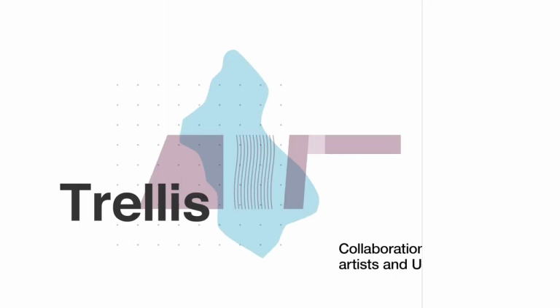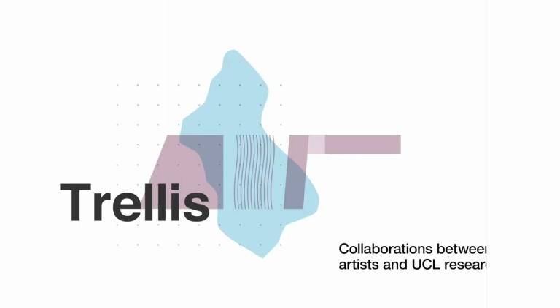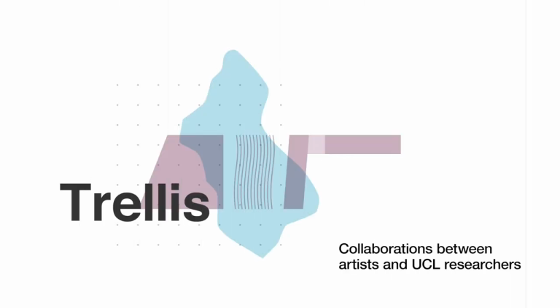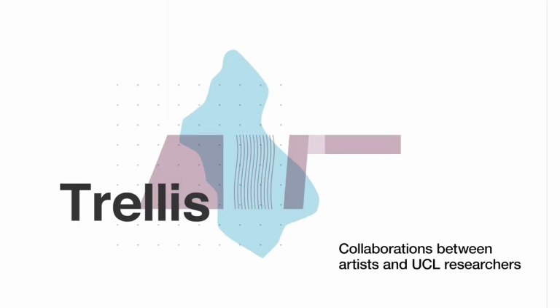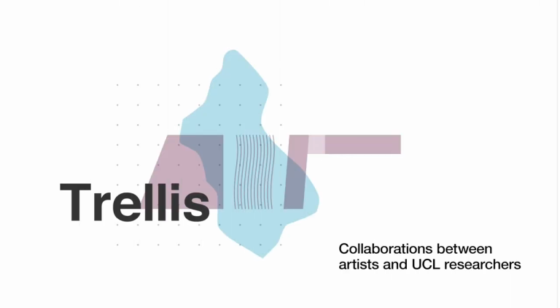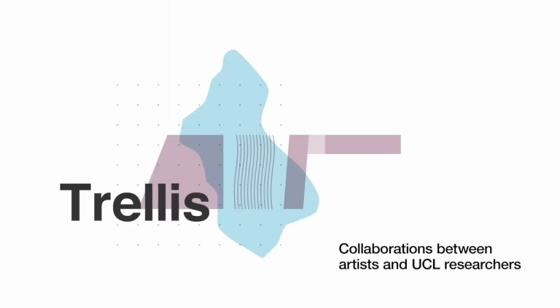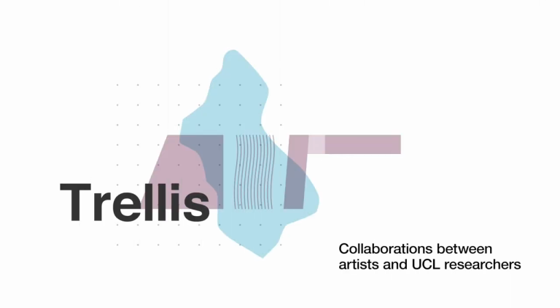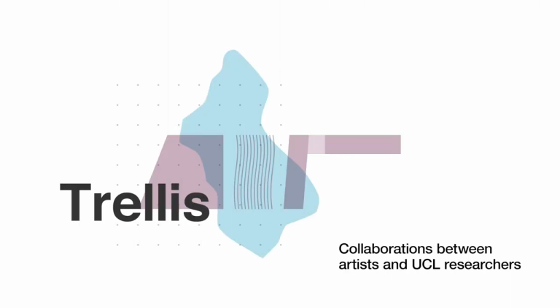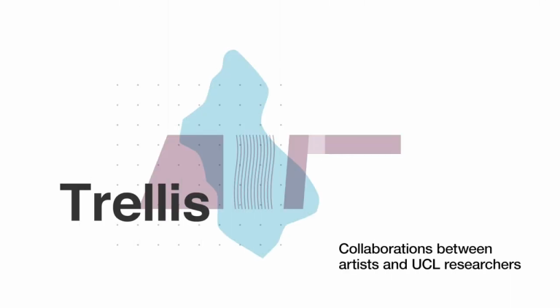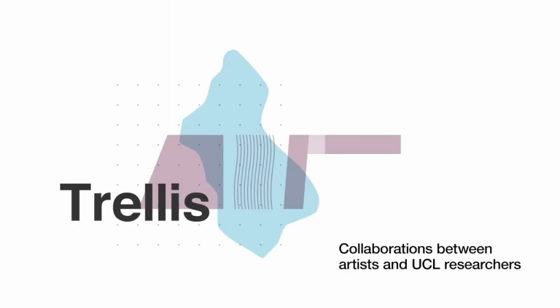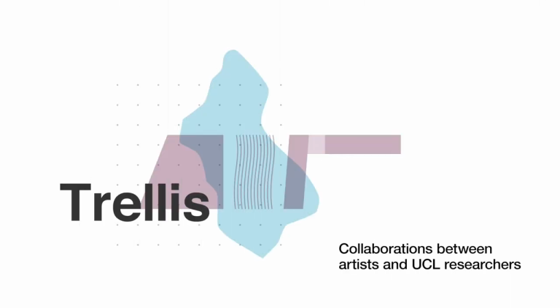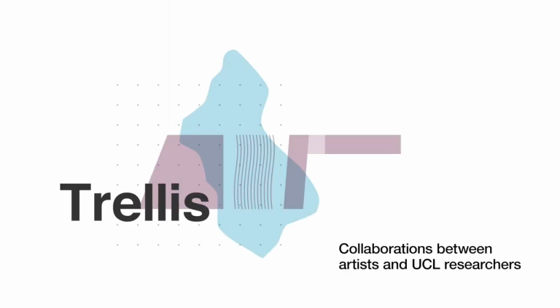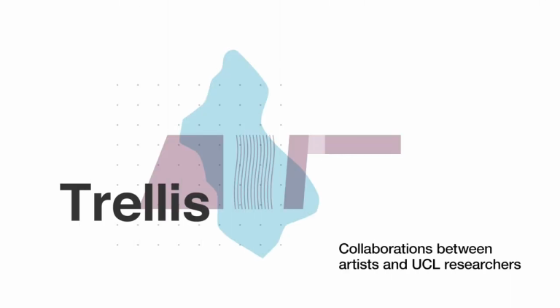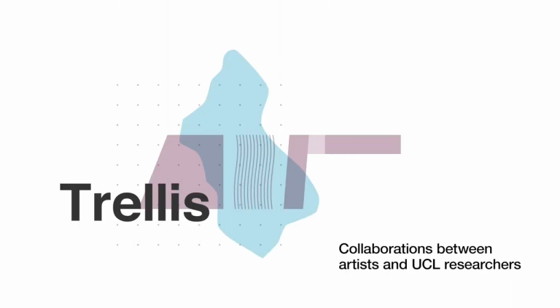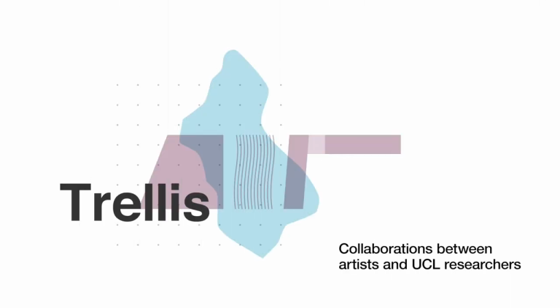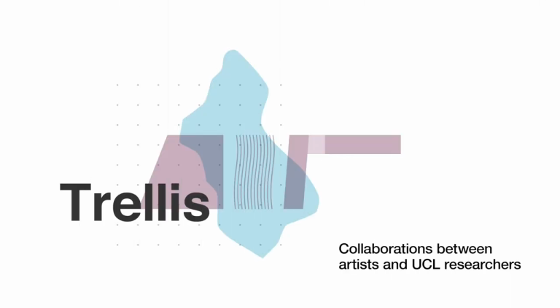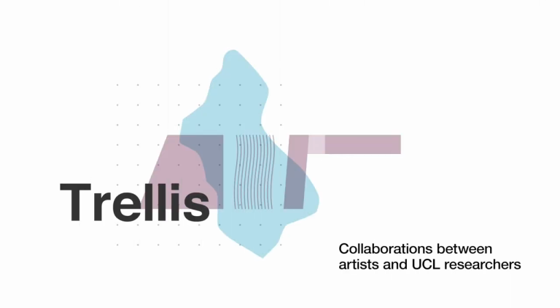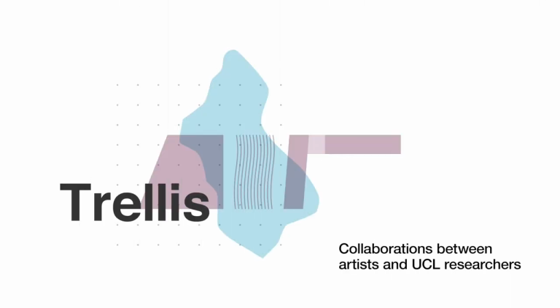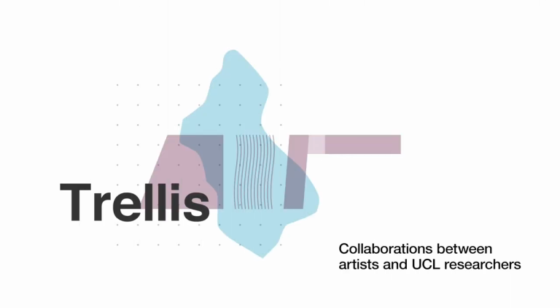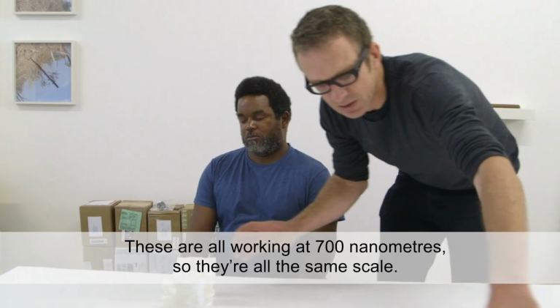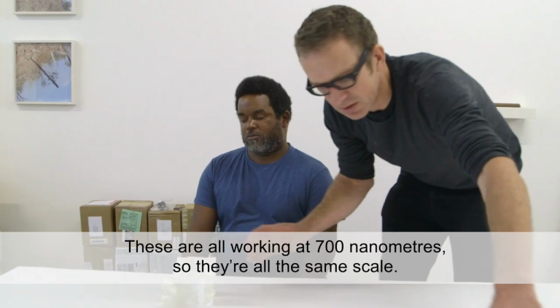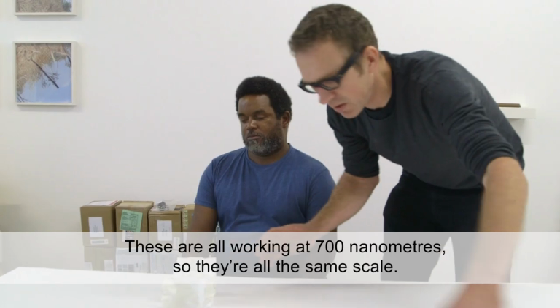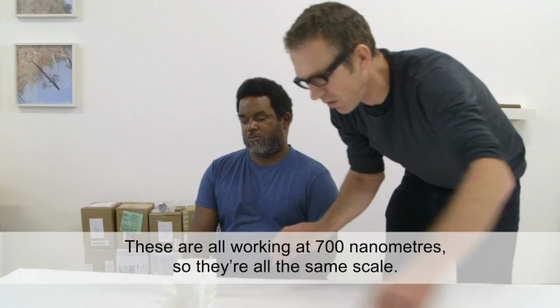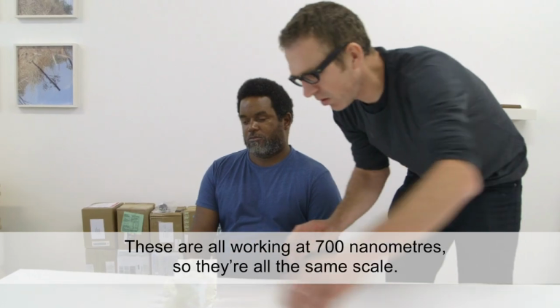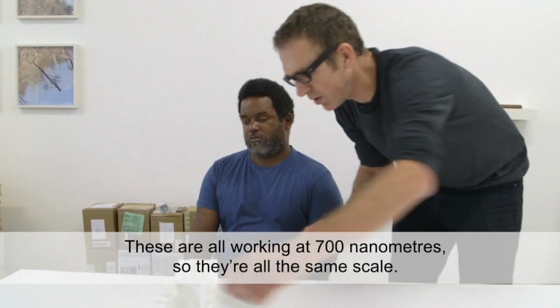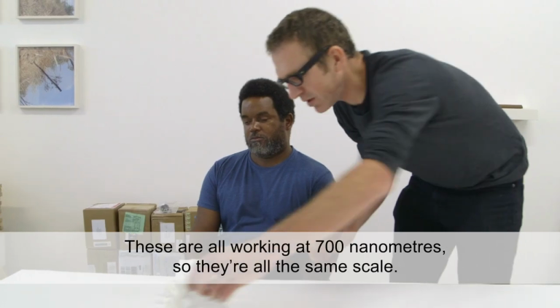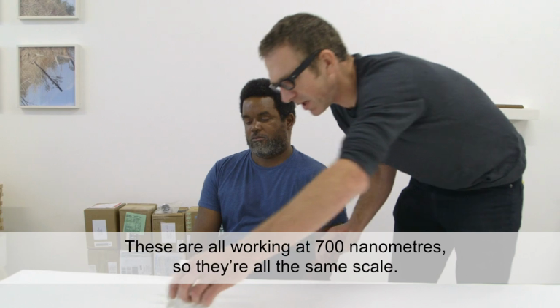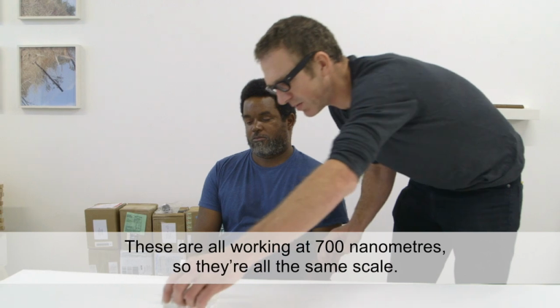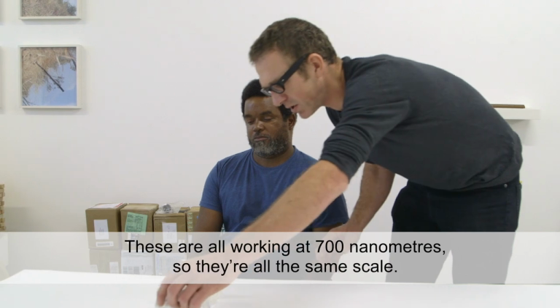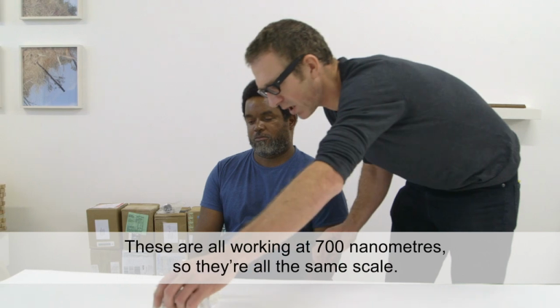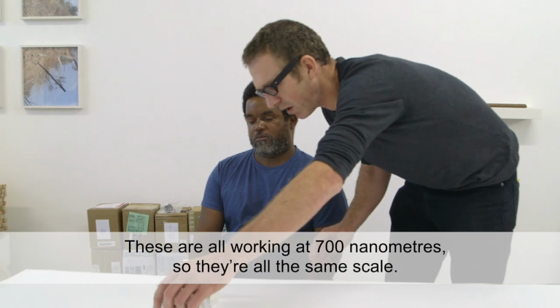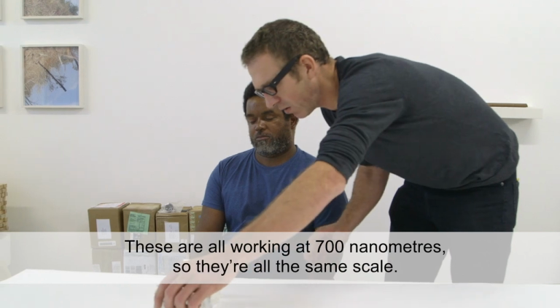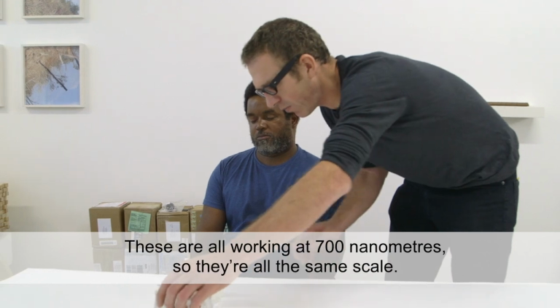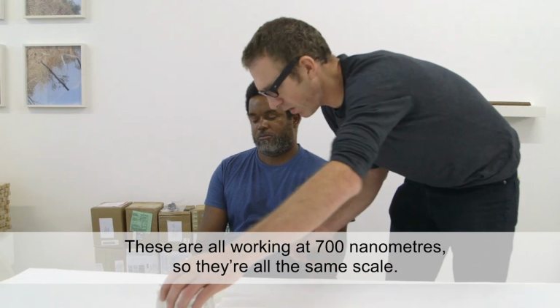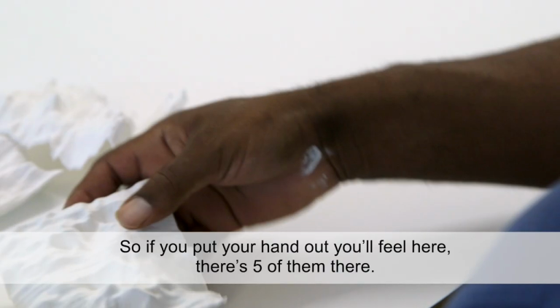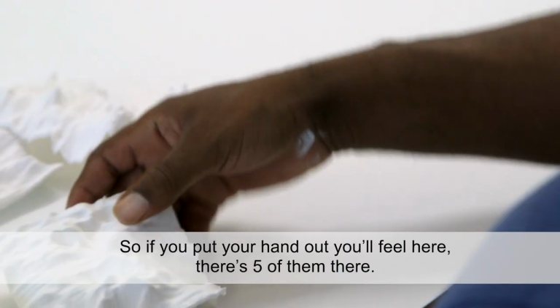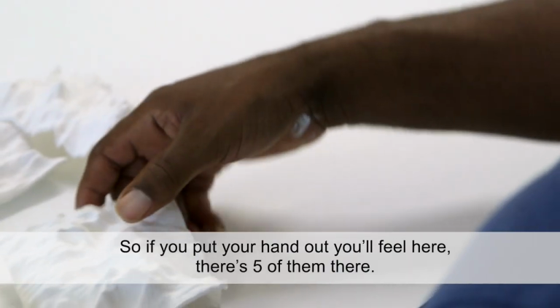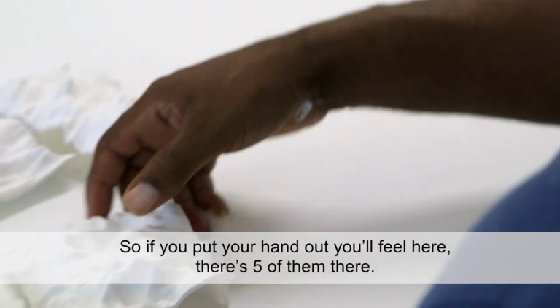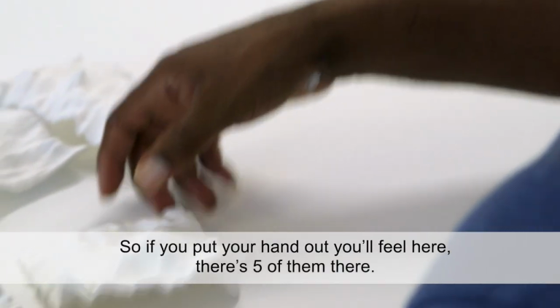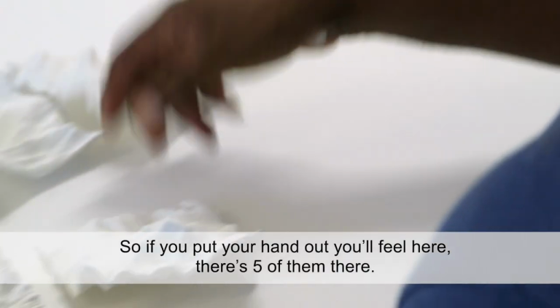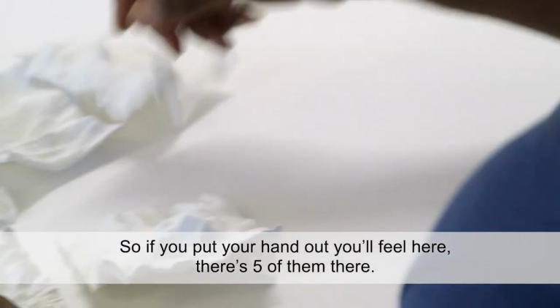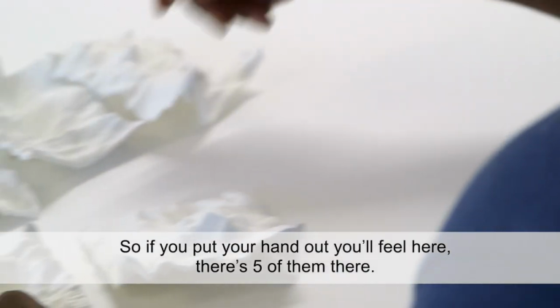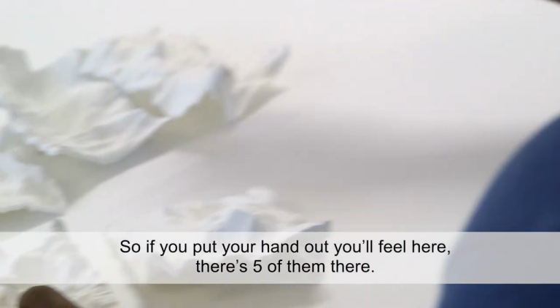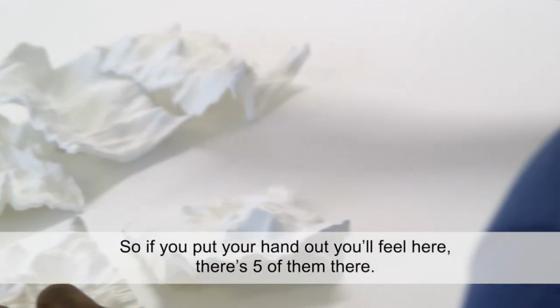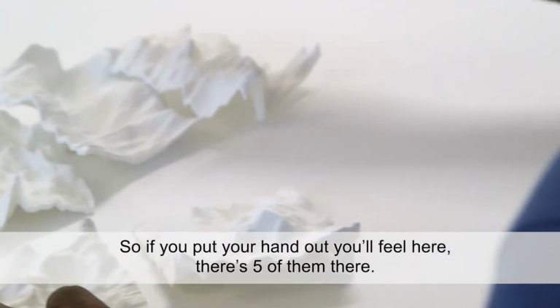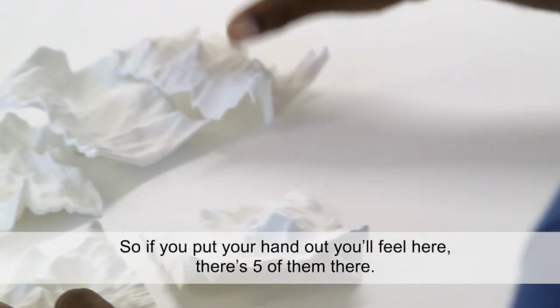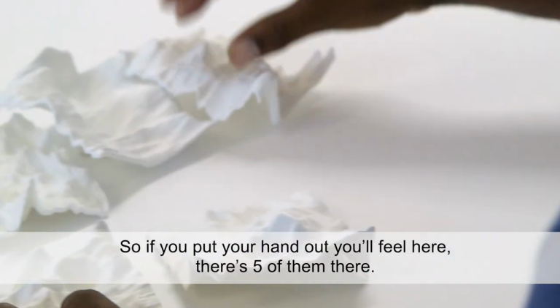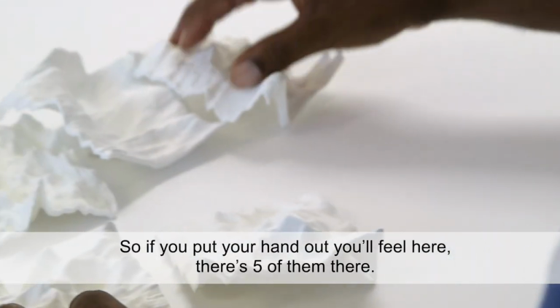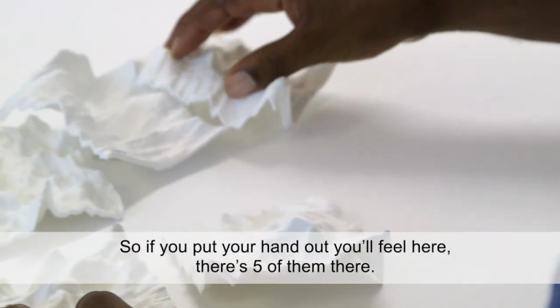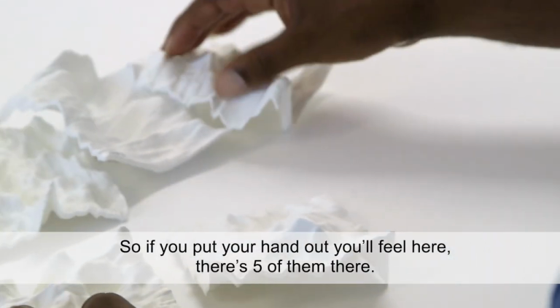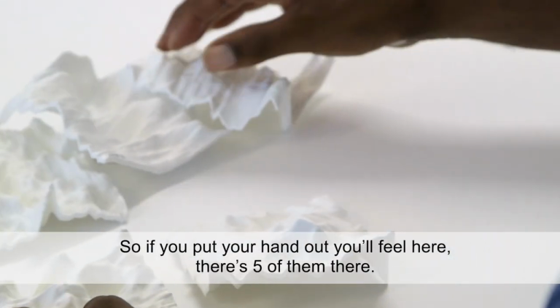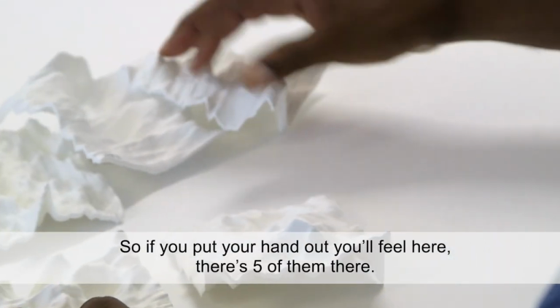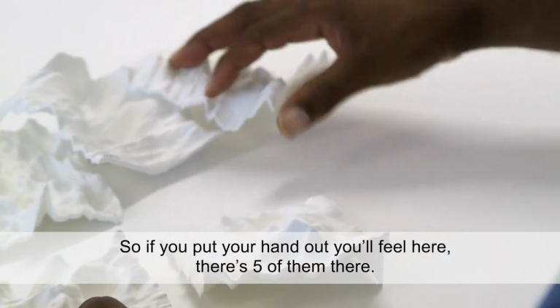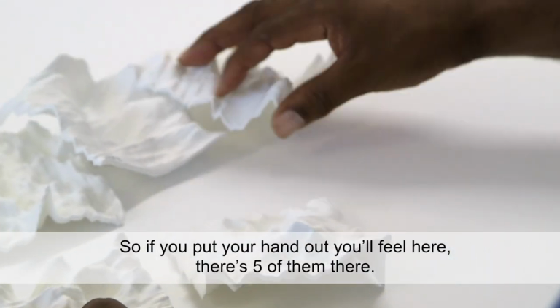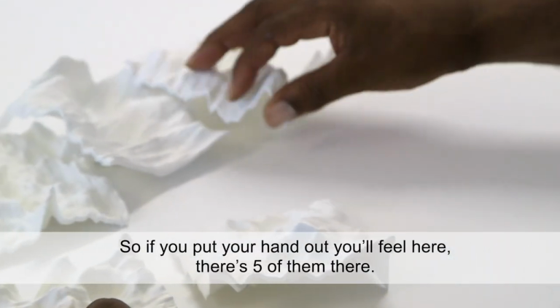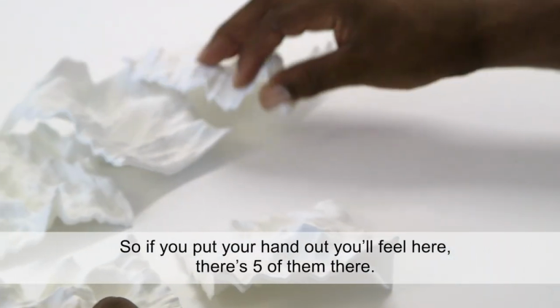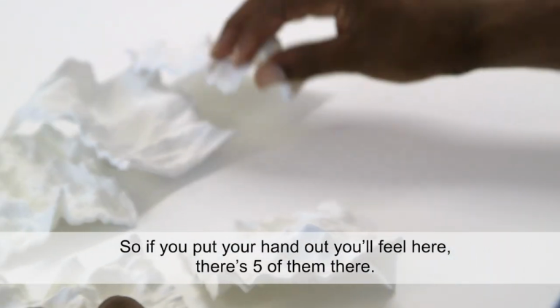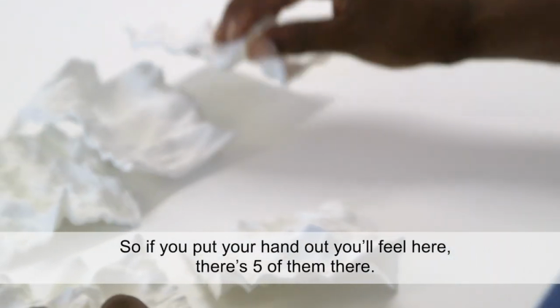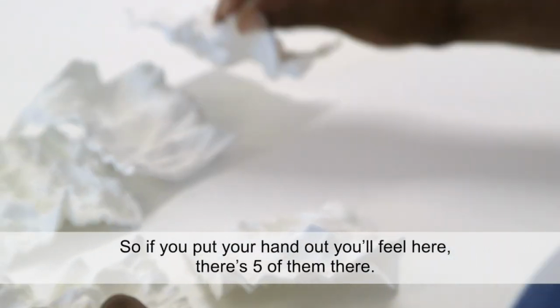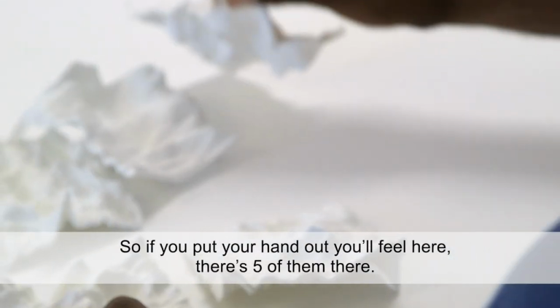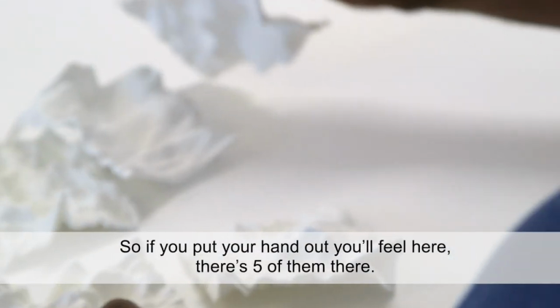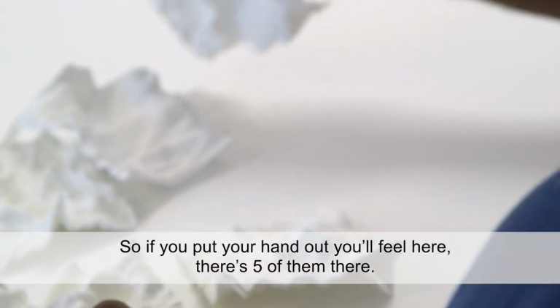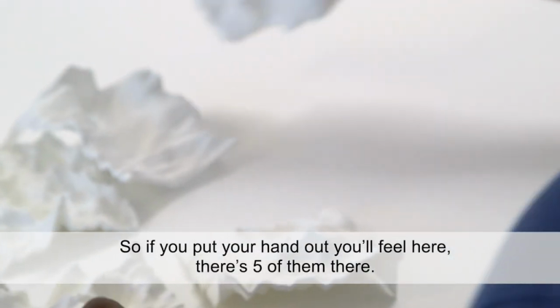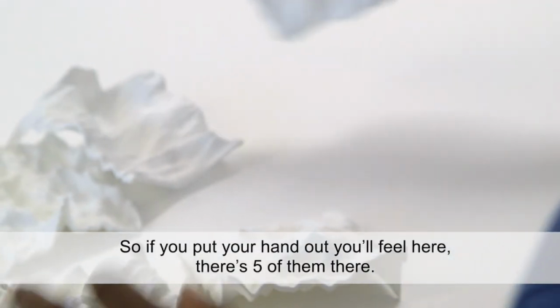These are all working at 700 nanometers, so they're all the same scale. If you put your hand out, you'll feel five of them there.